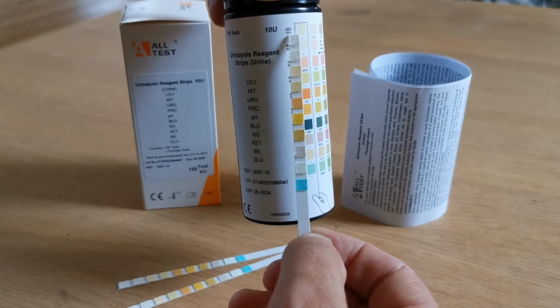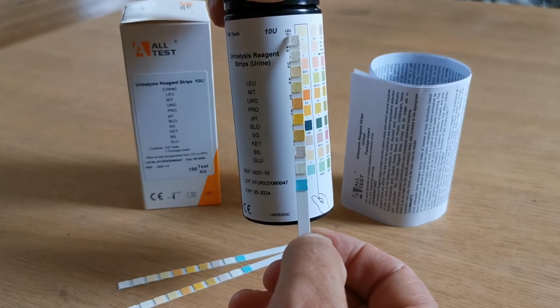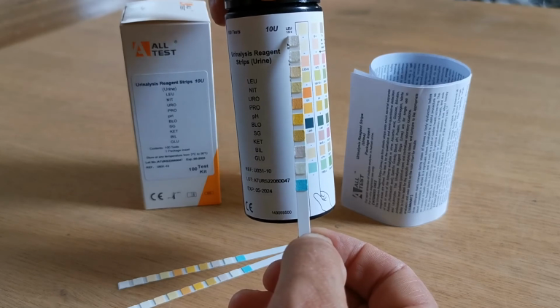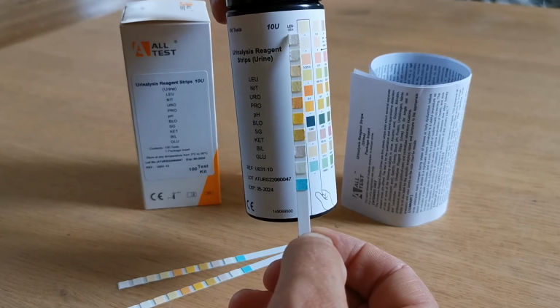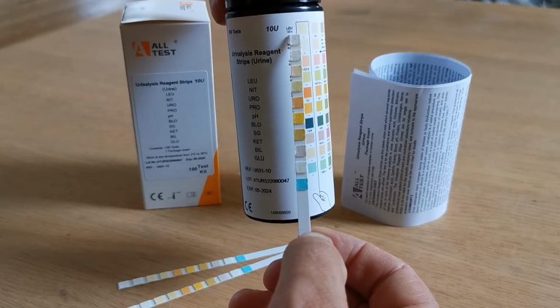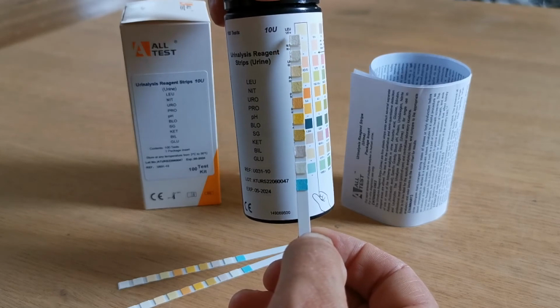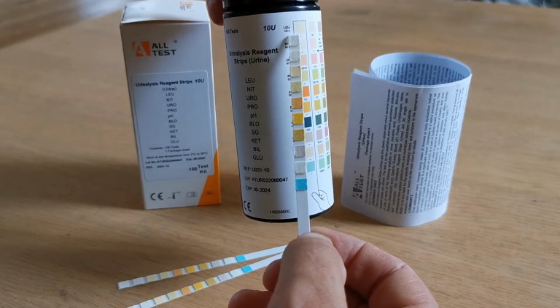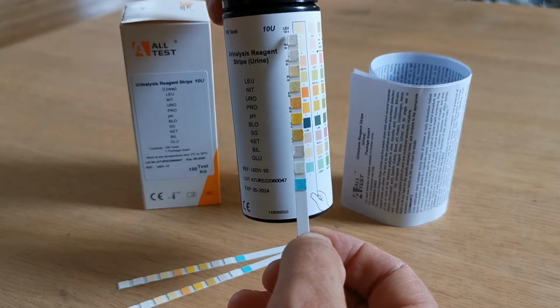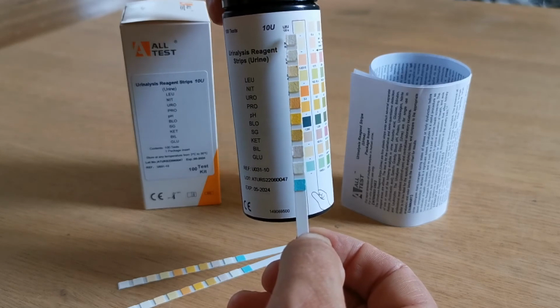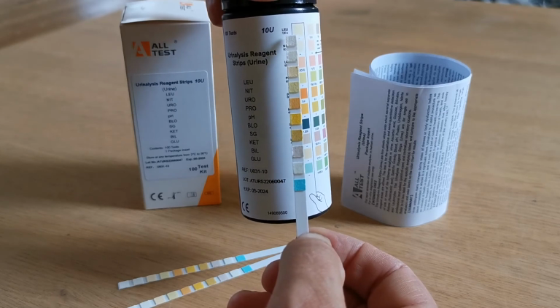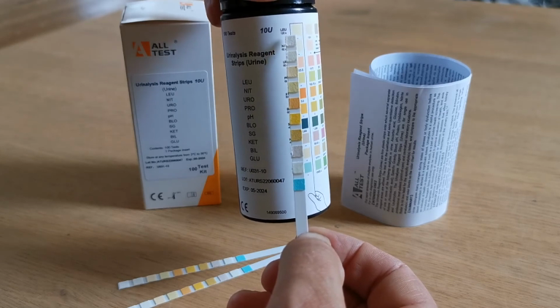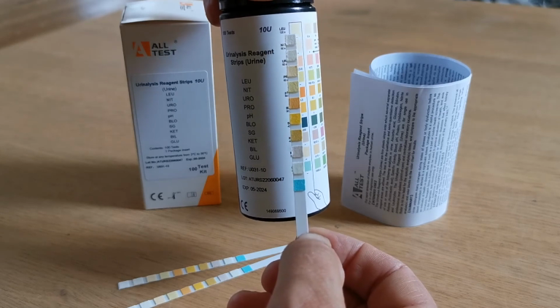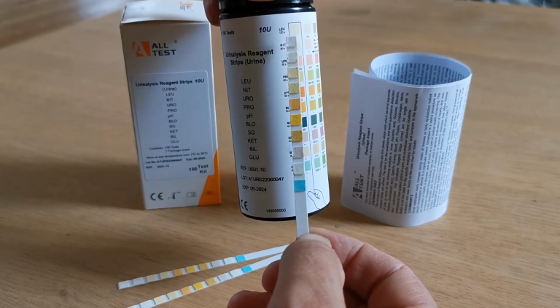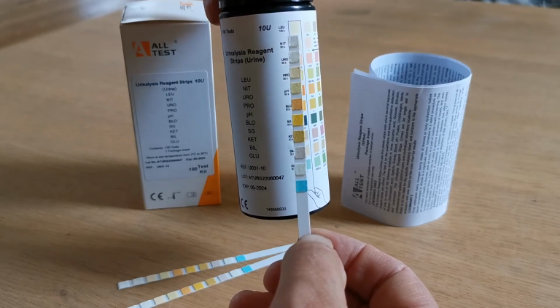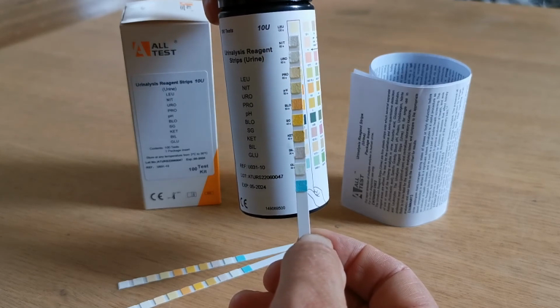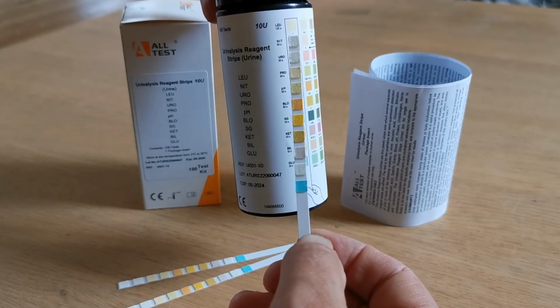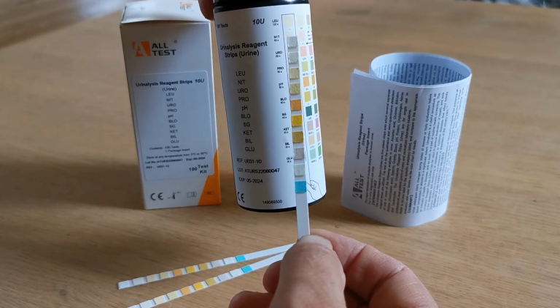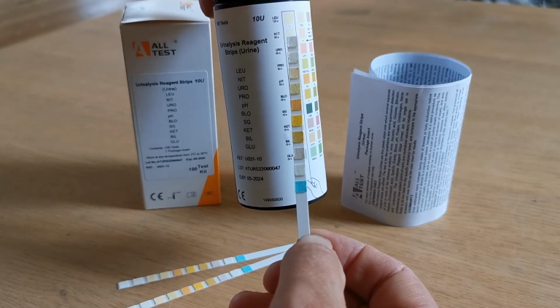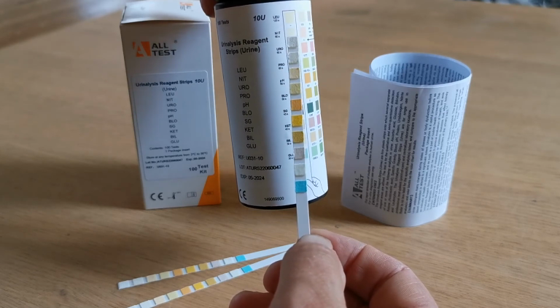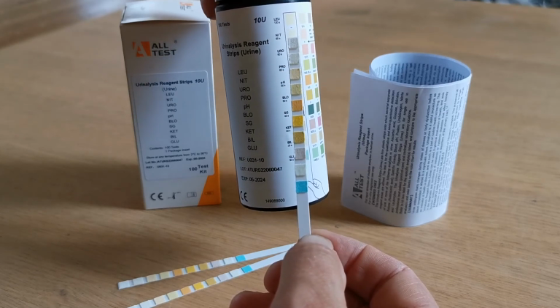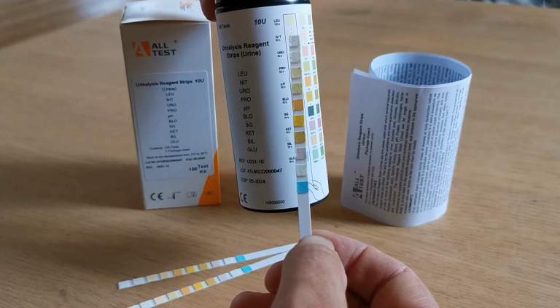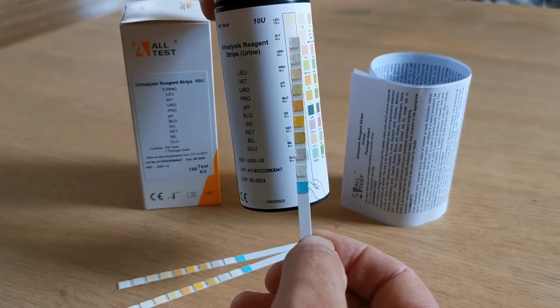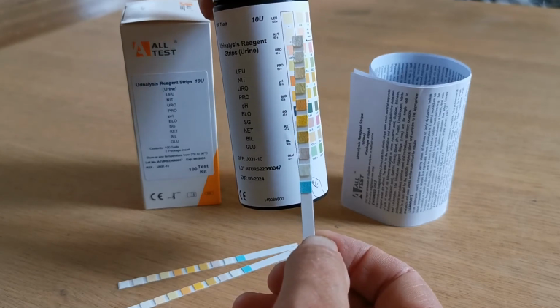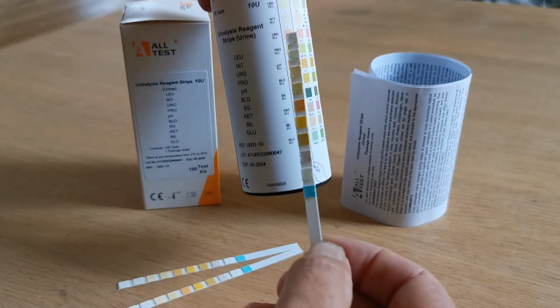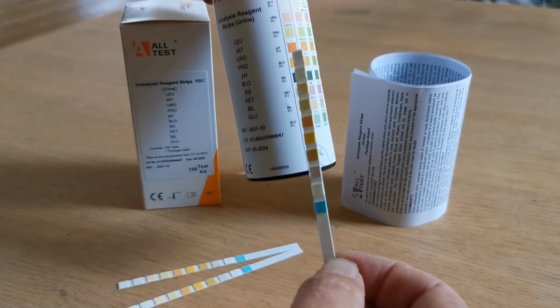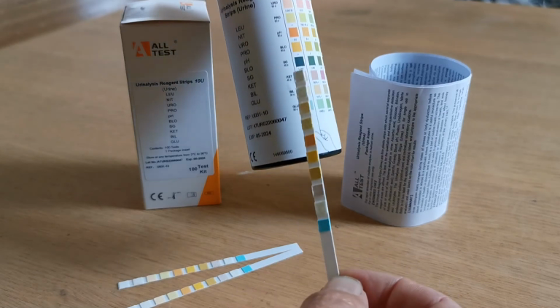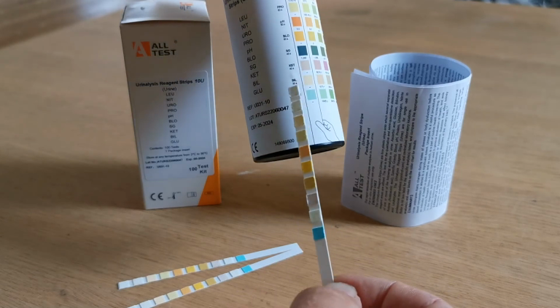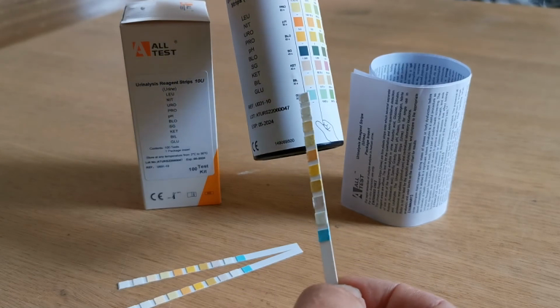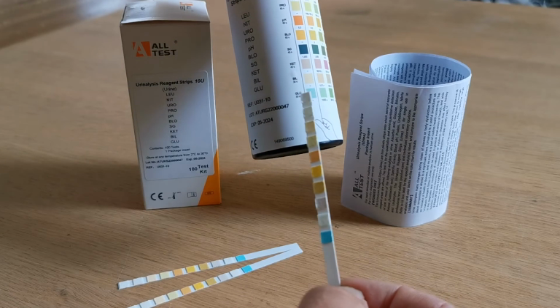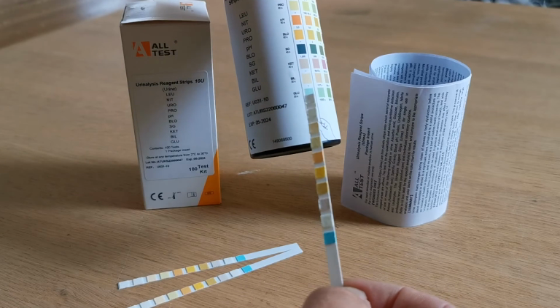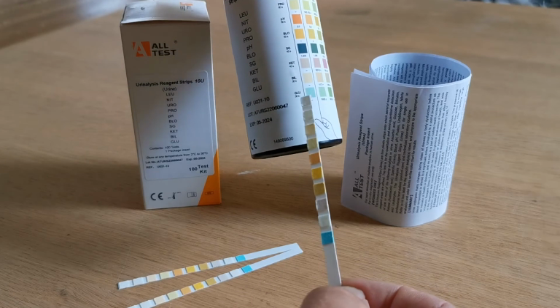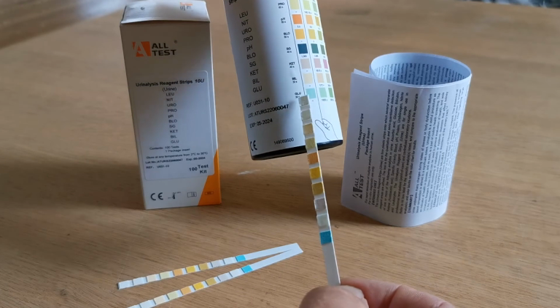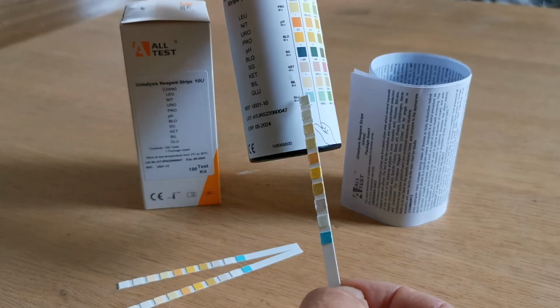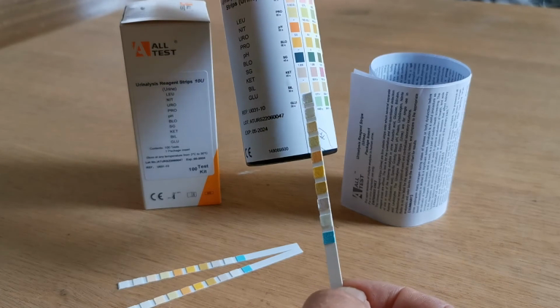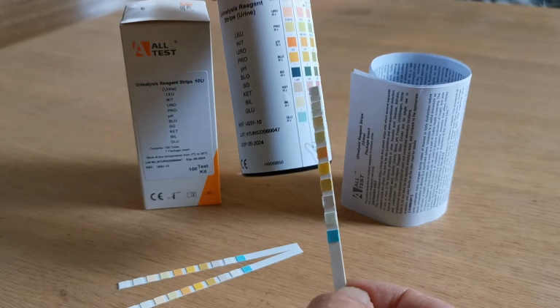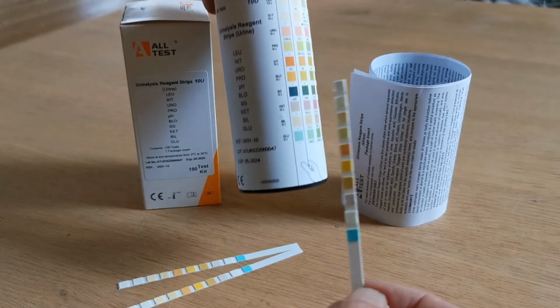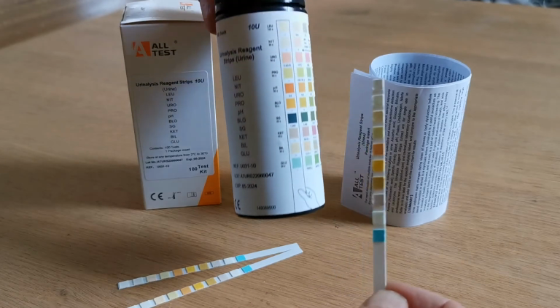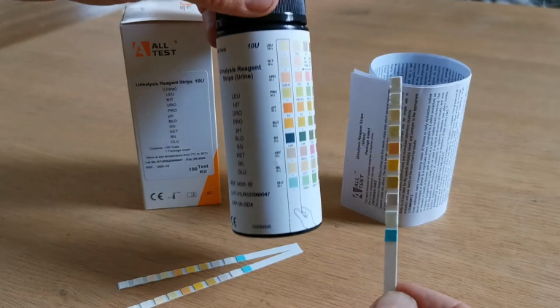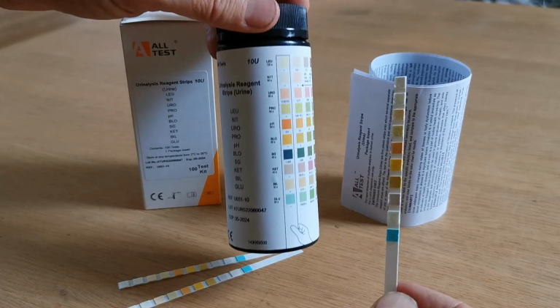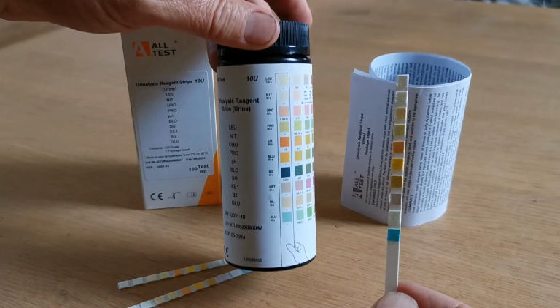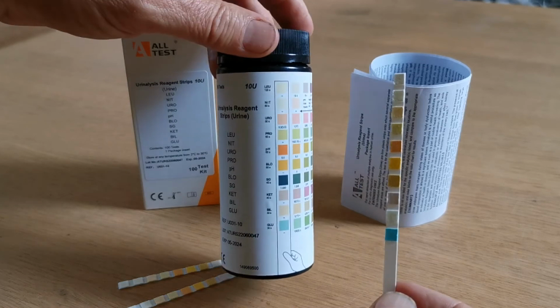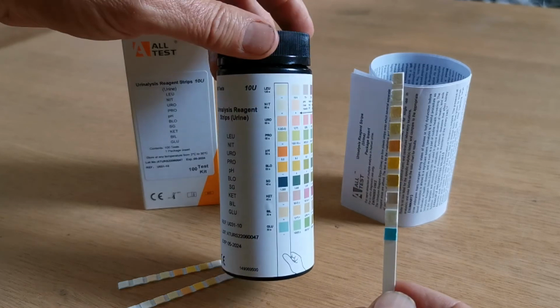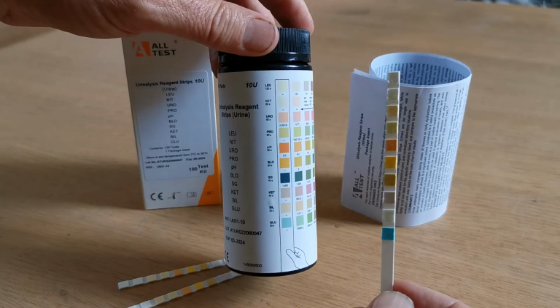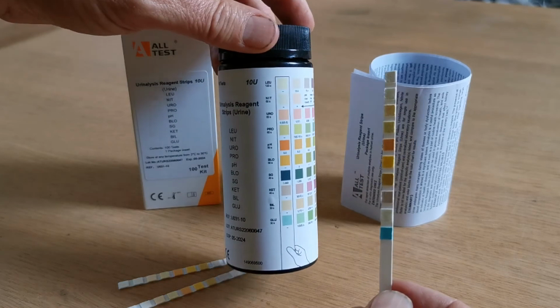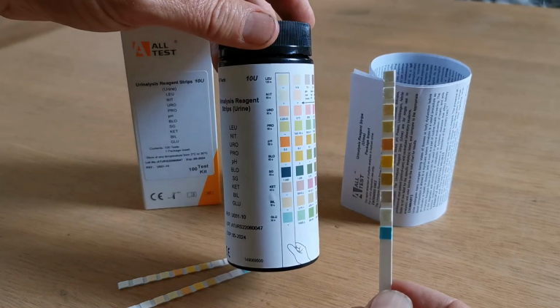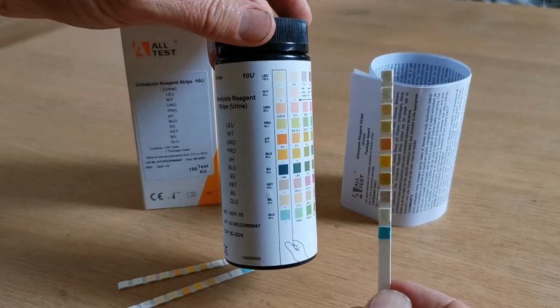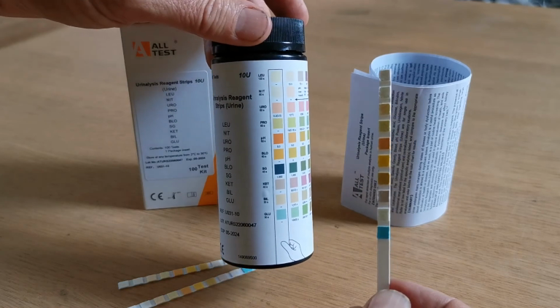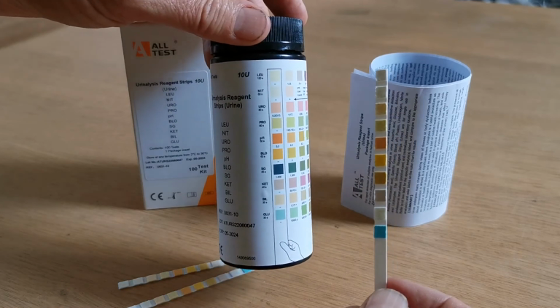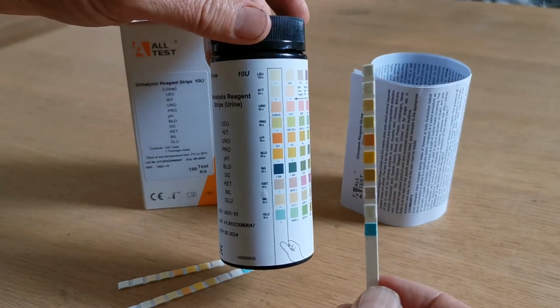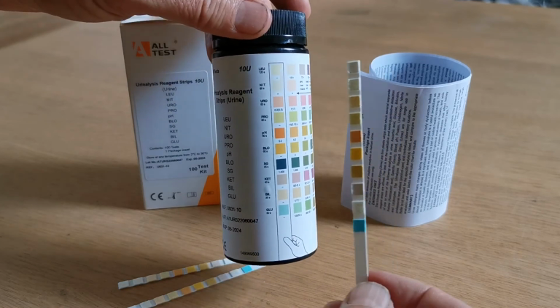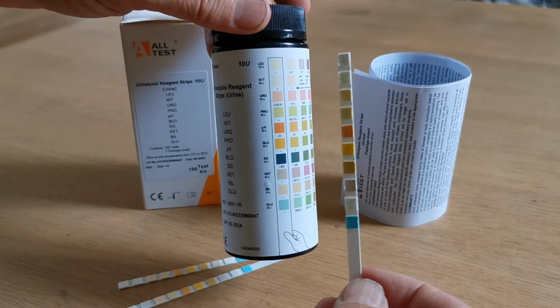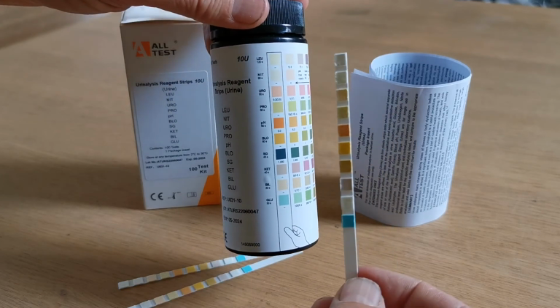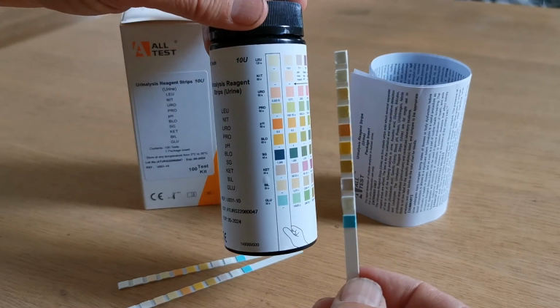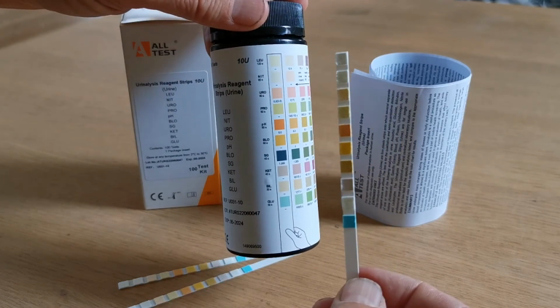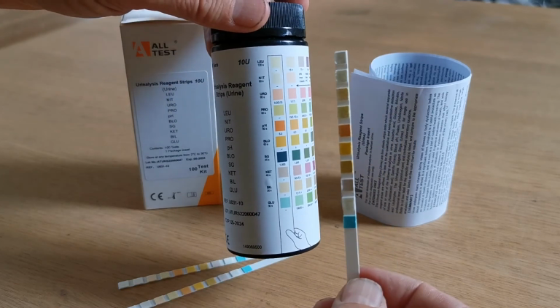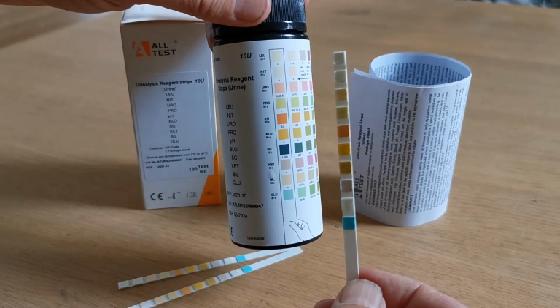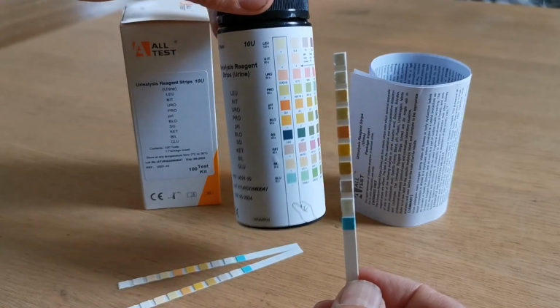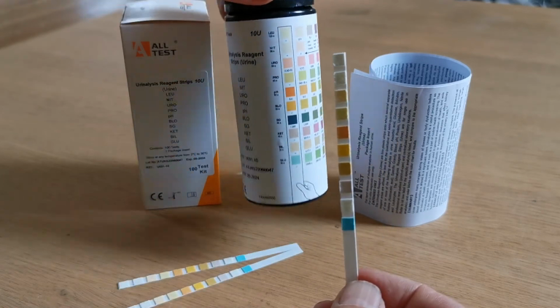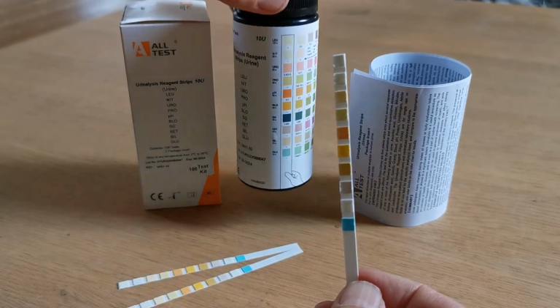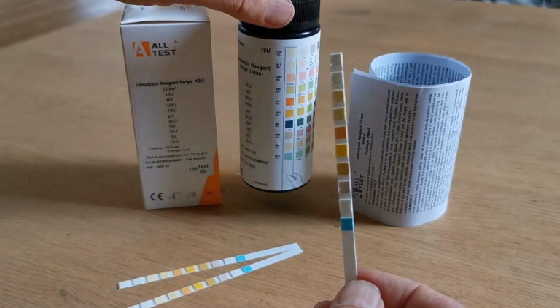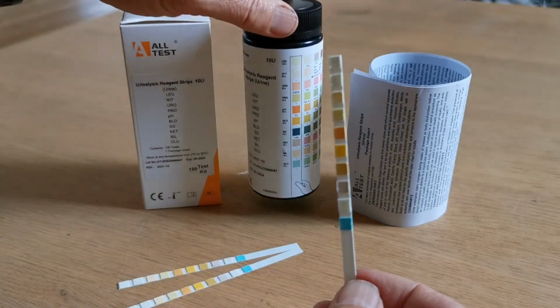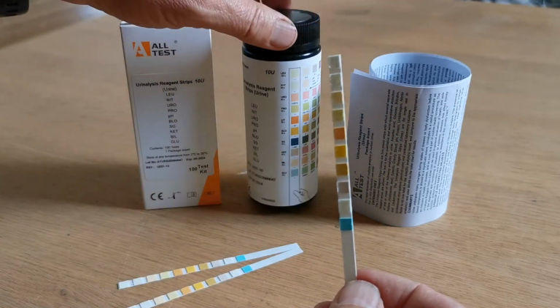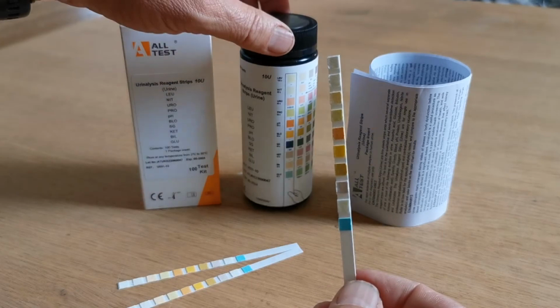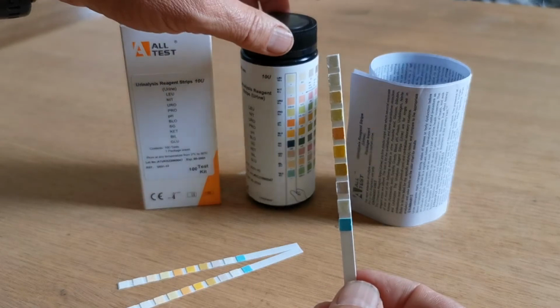The read times are specified under each of the abbreviations for the parameters. Leukocytes is the longest at 120 seconds and glucose the shortest at 30 seconds.